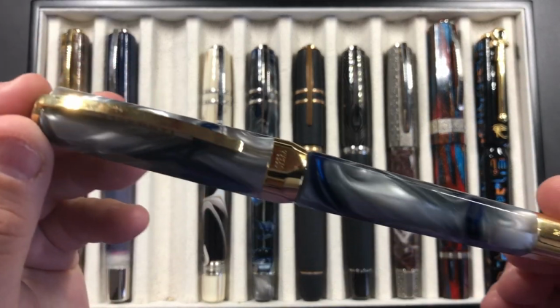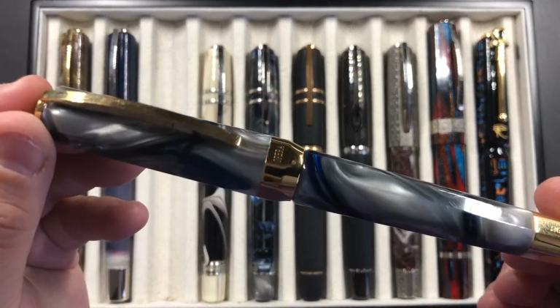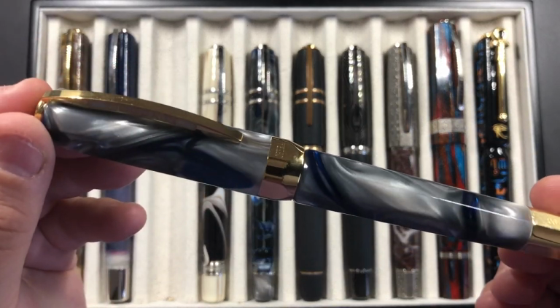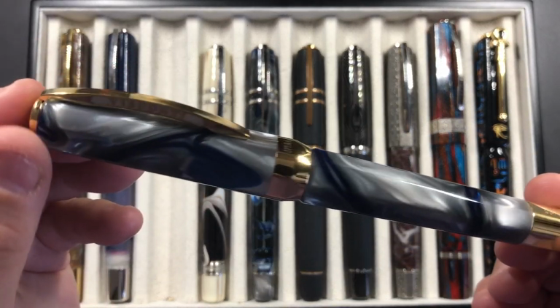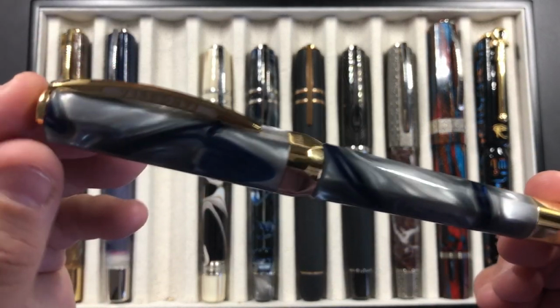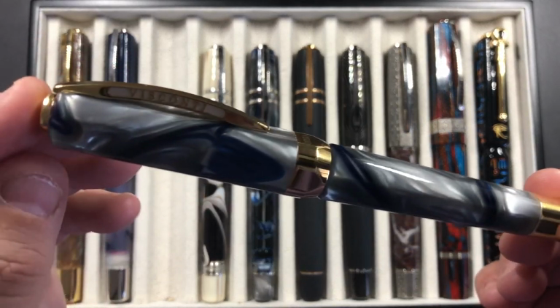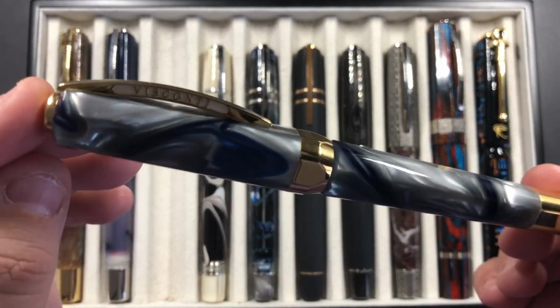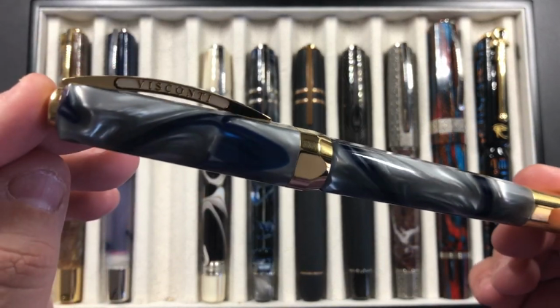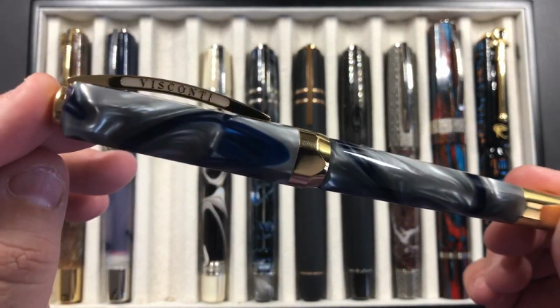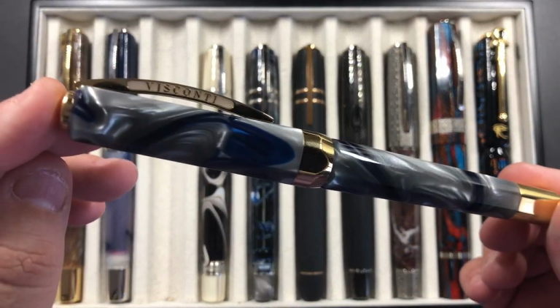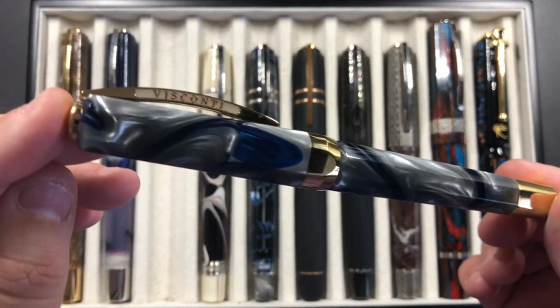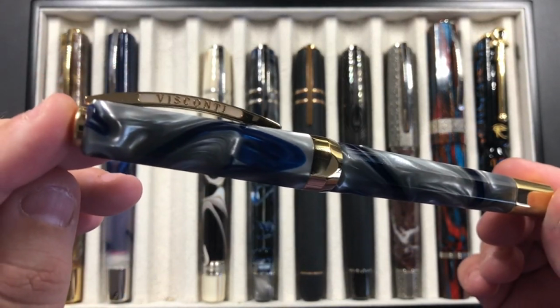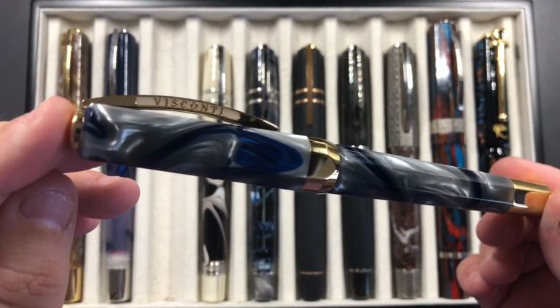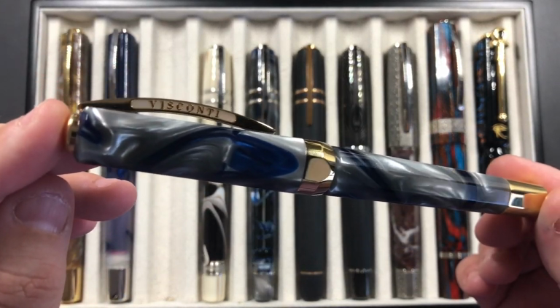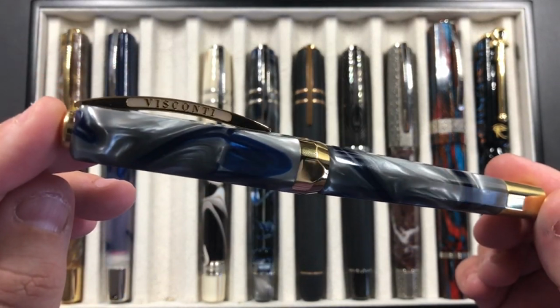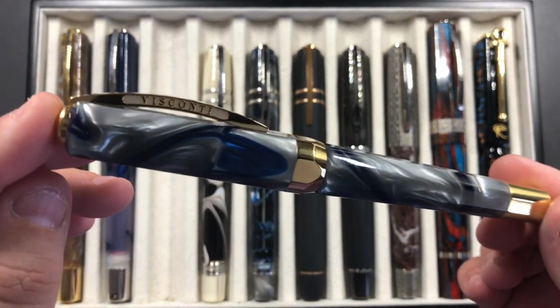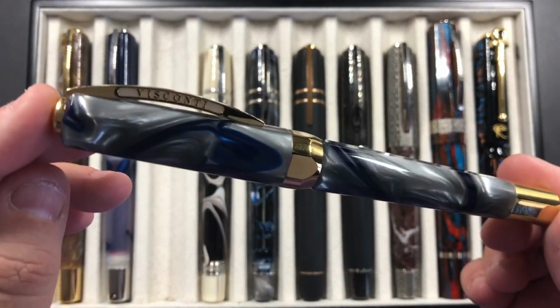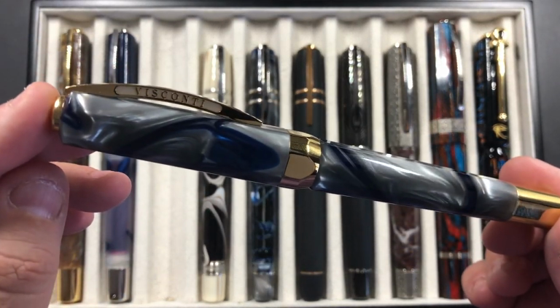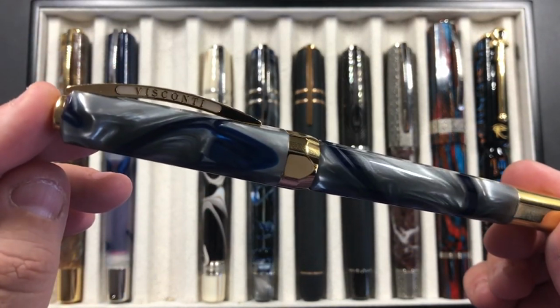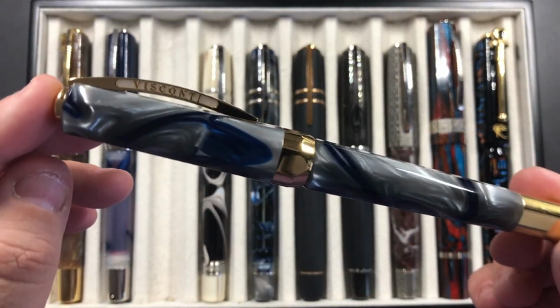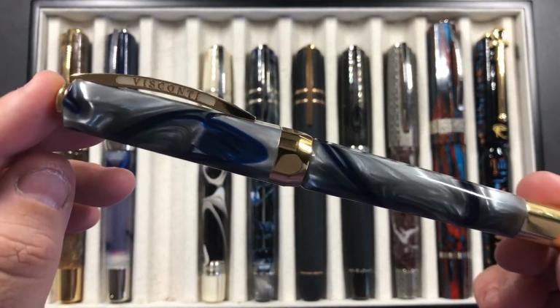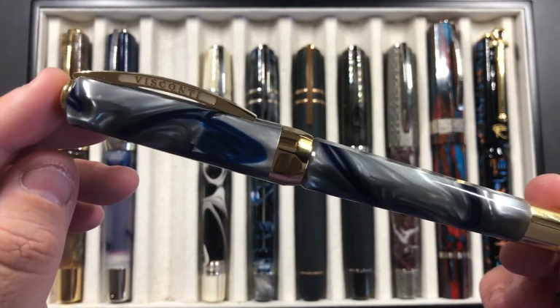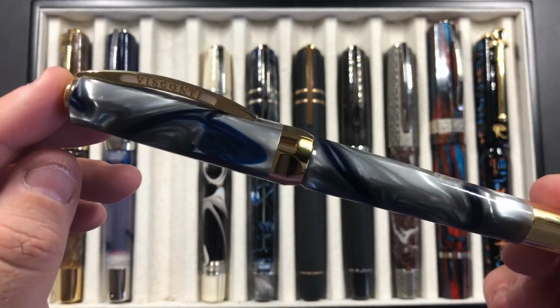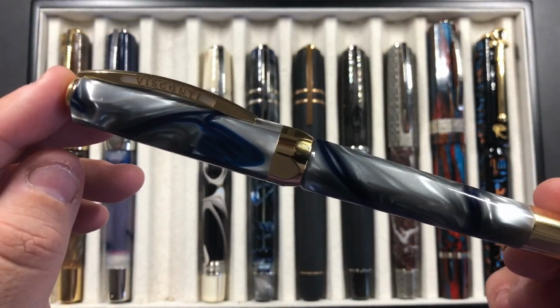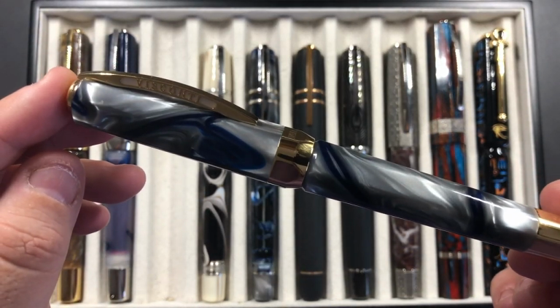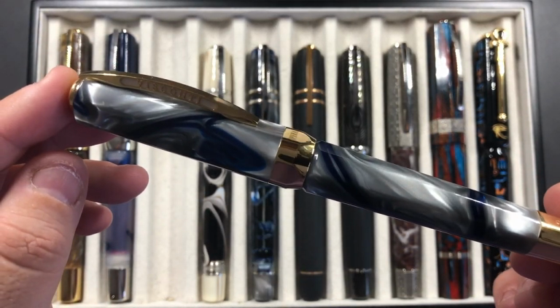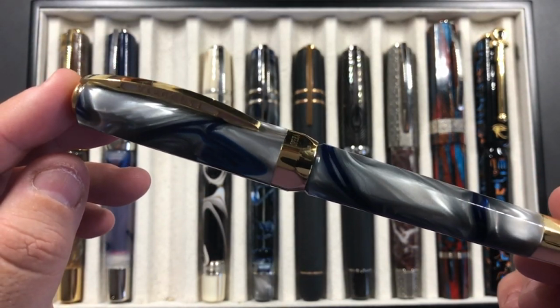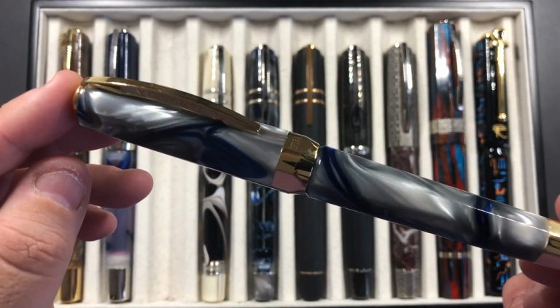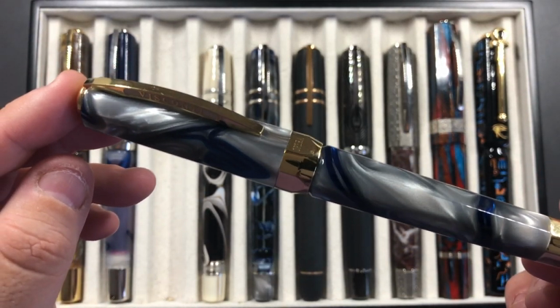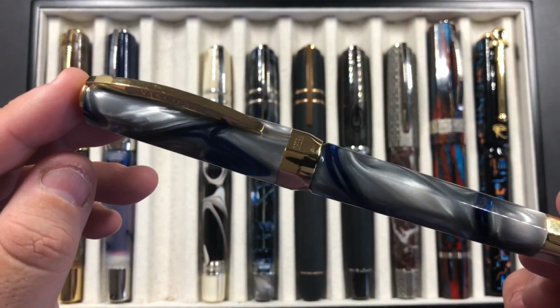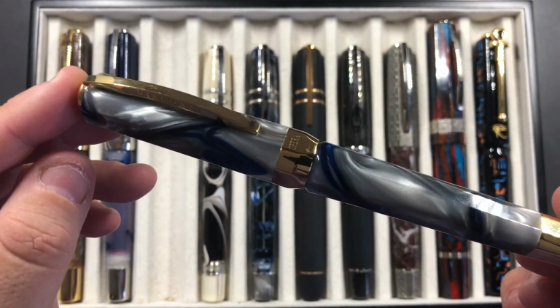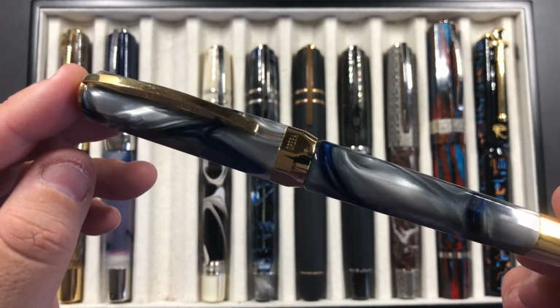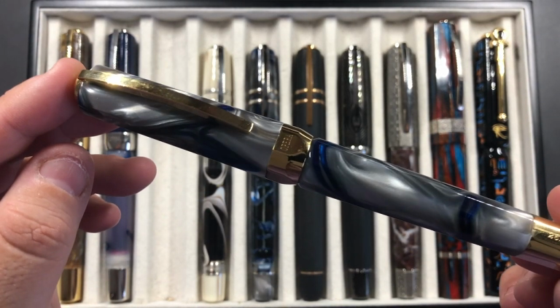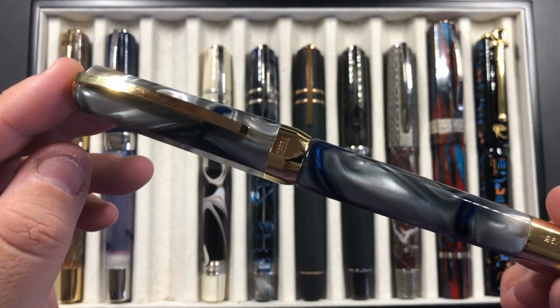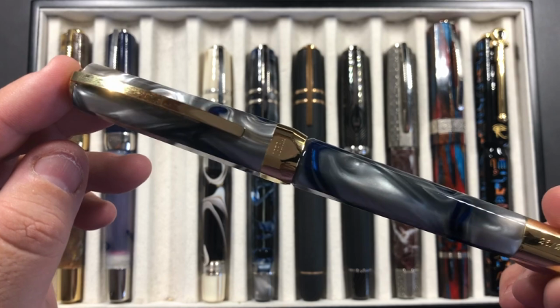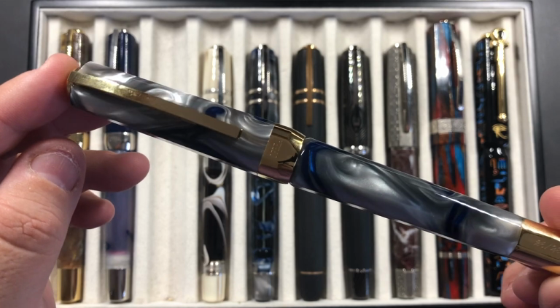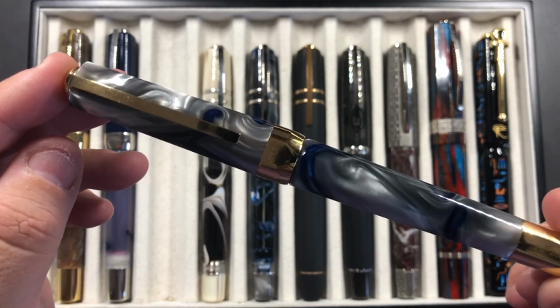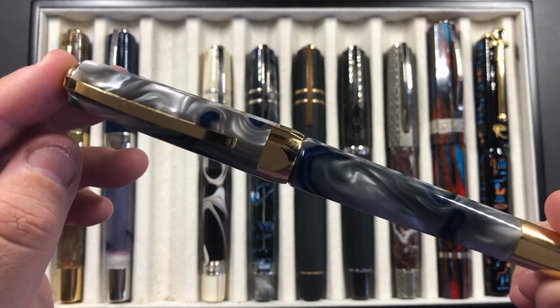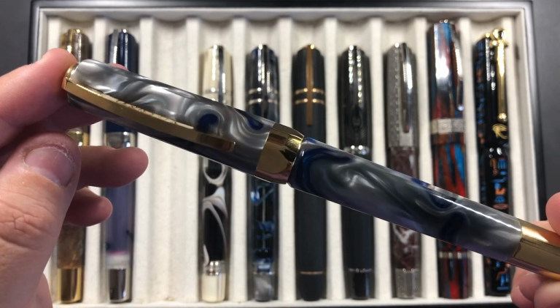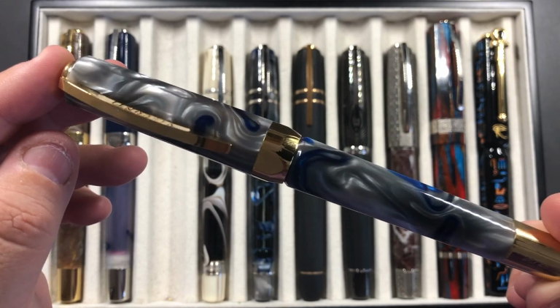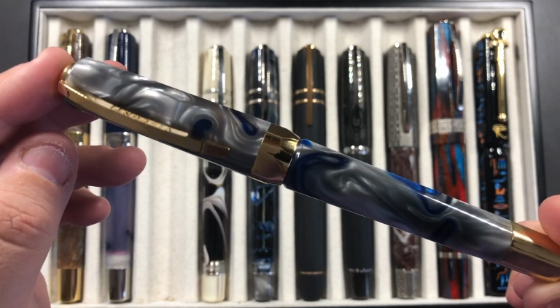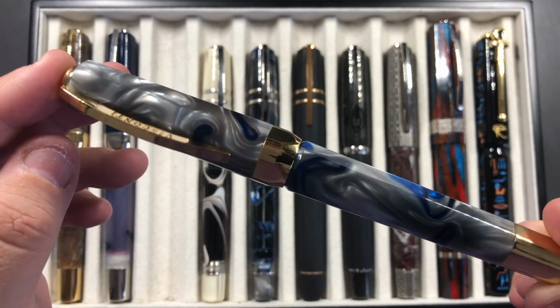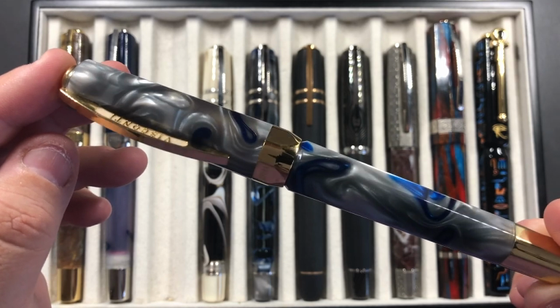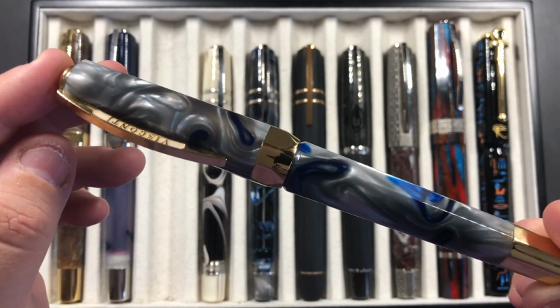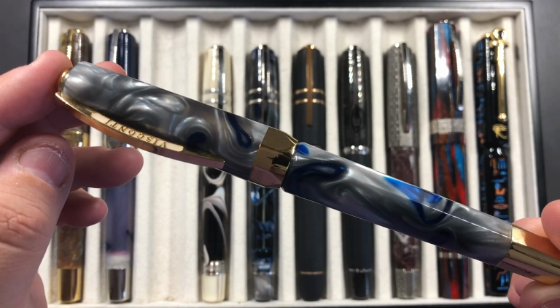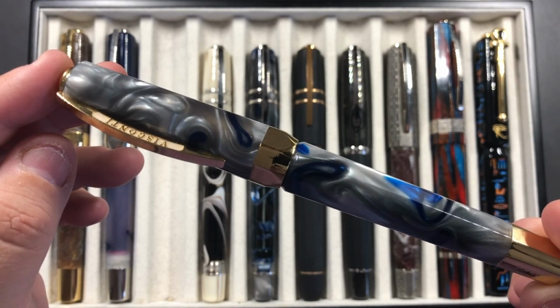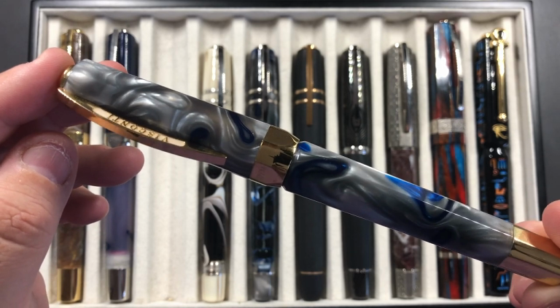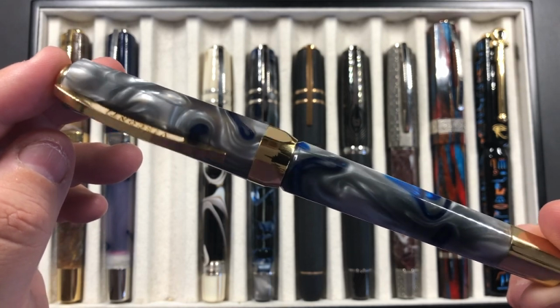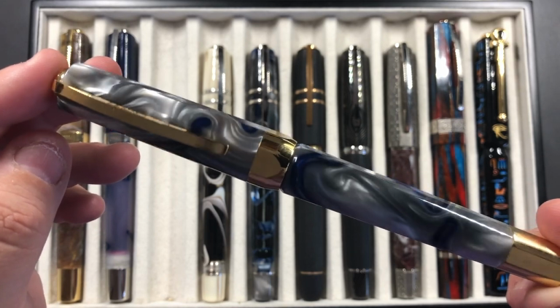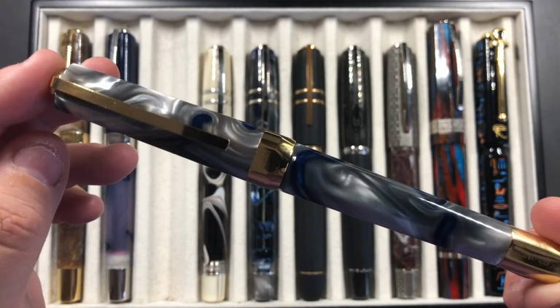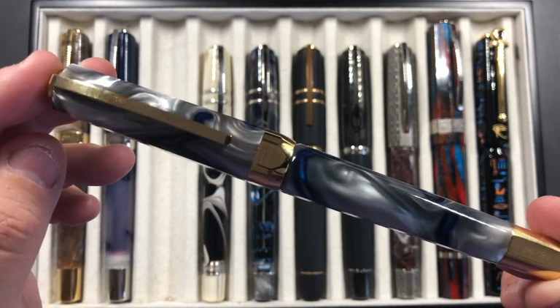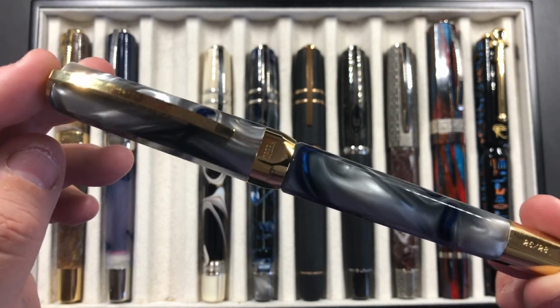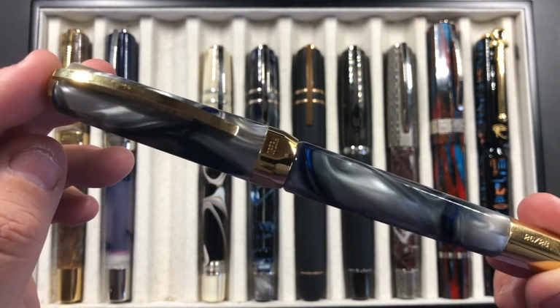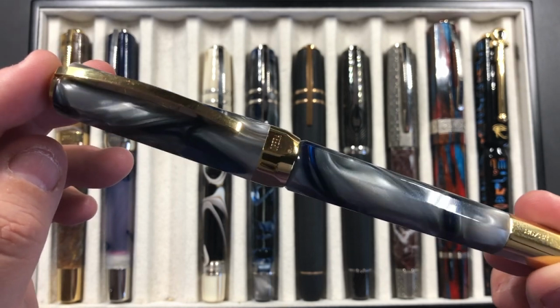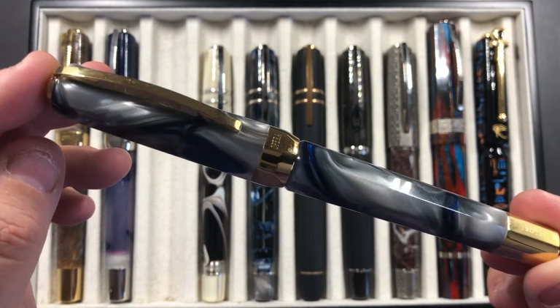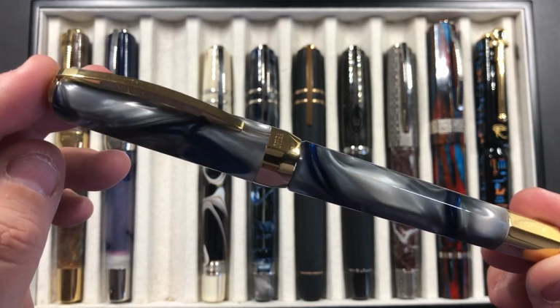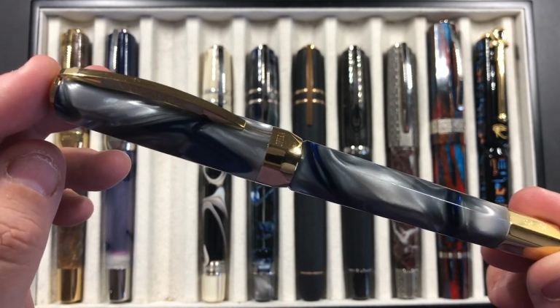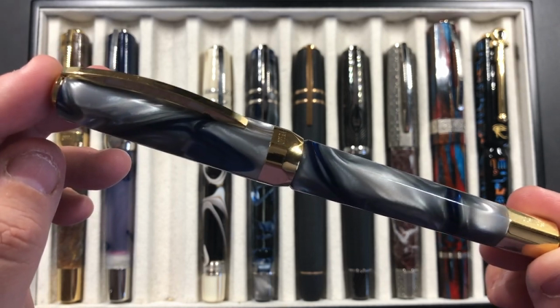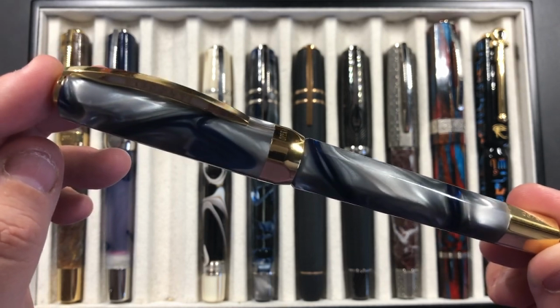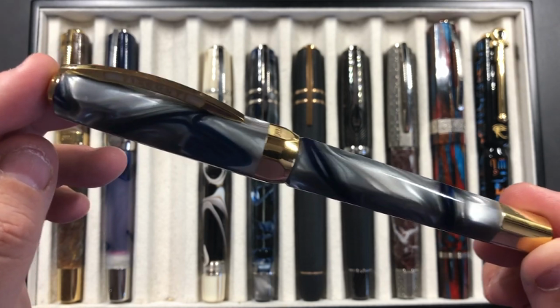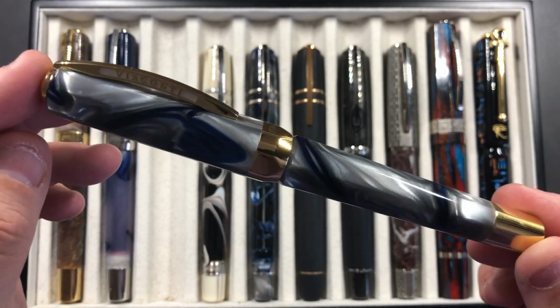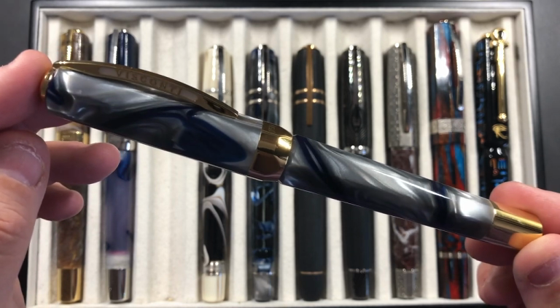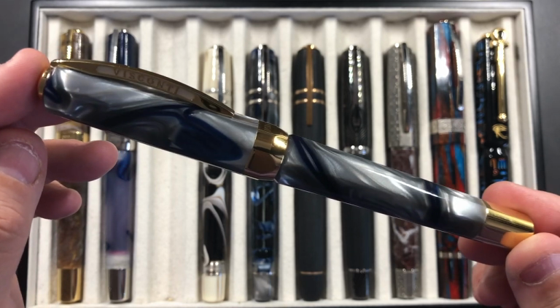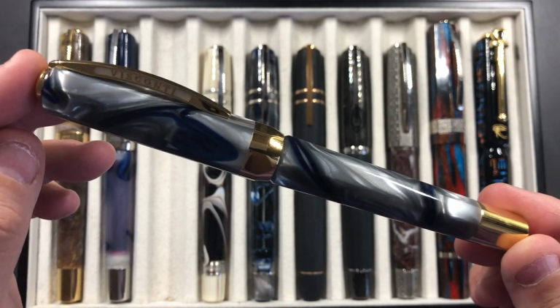This is a lovely Visconti Opera Master River Thames, and this is a Chatterley Luxuries exclusive. Daniel wanted to have a look at it — he's thinking of buying one — and I wanted to try different nib sizes, so I thought I'd take that along as well.